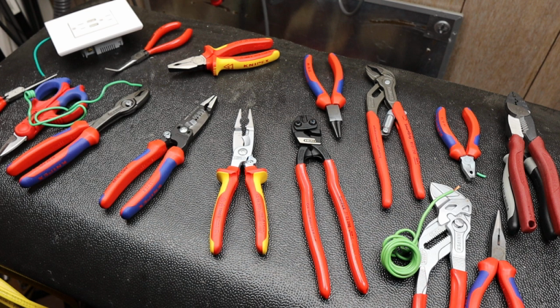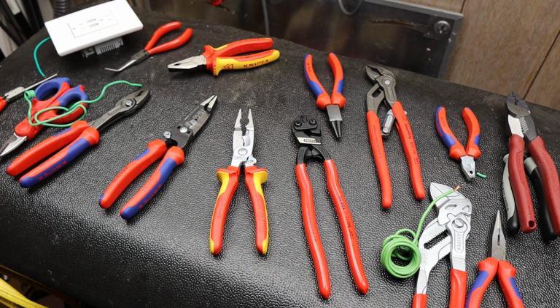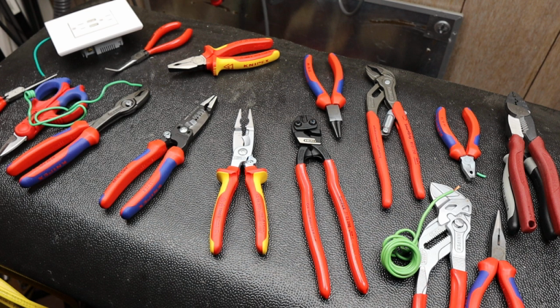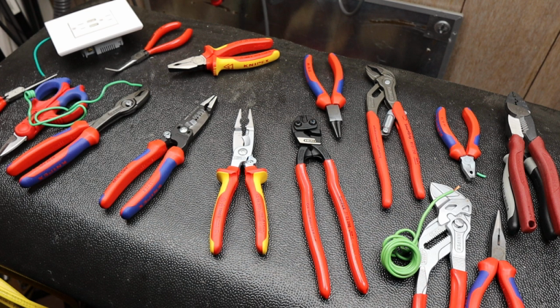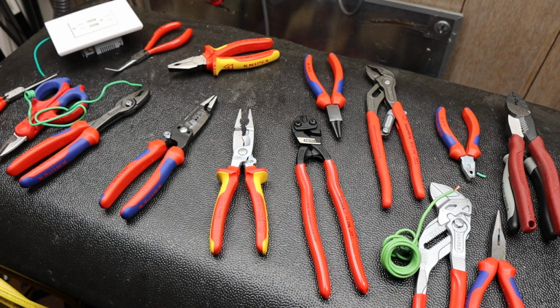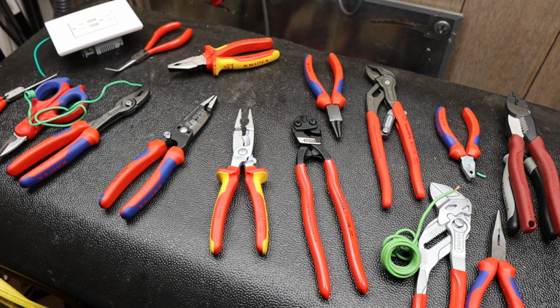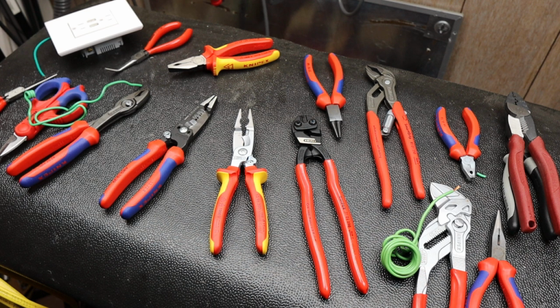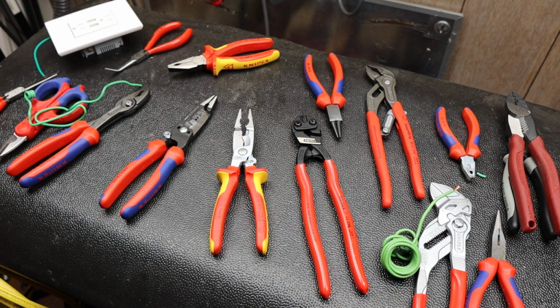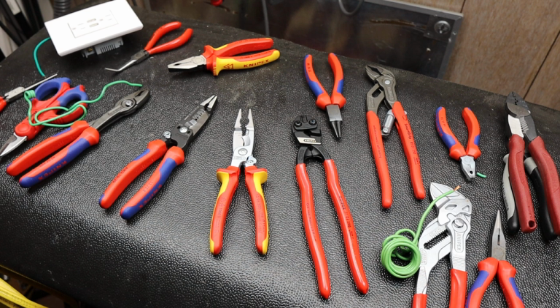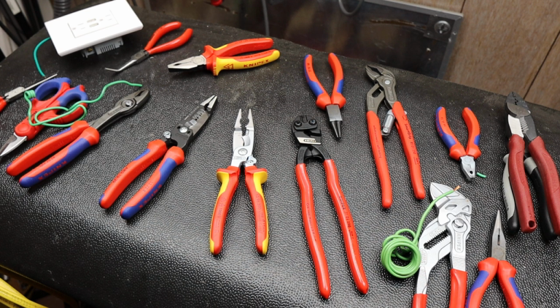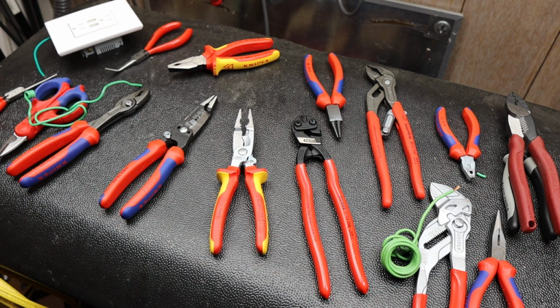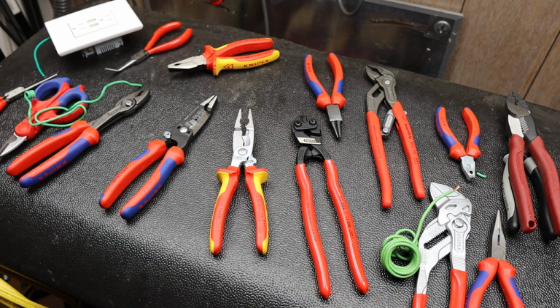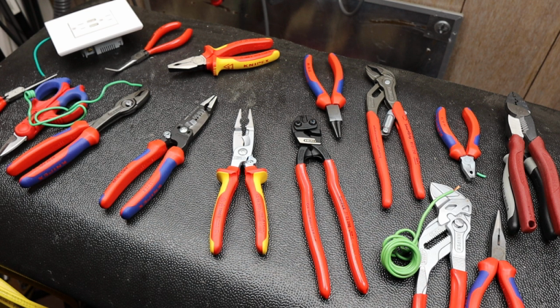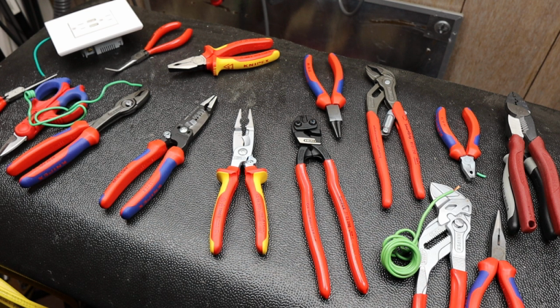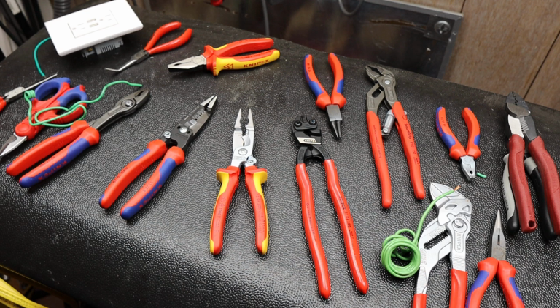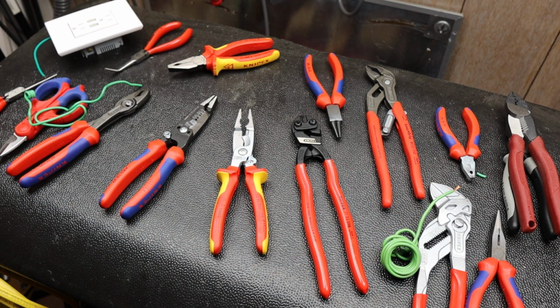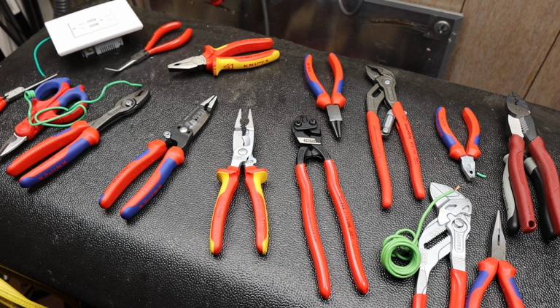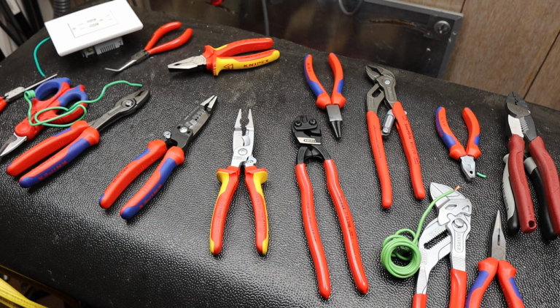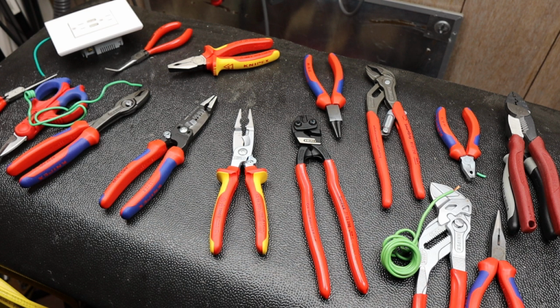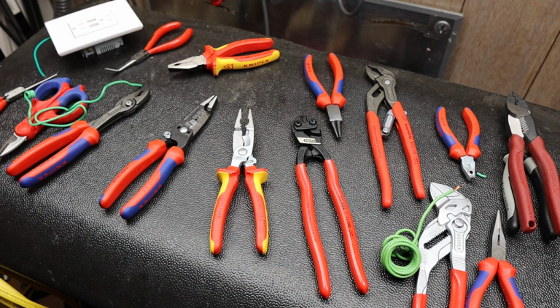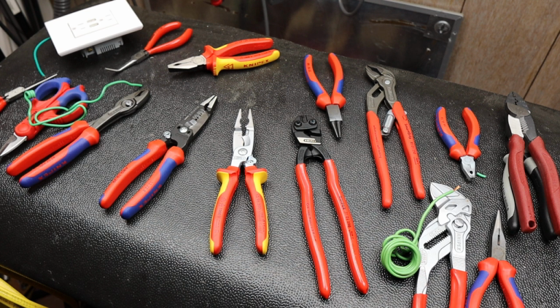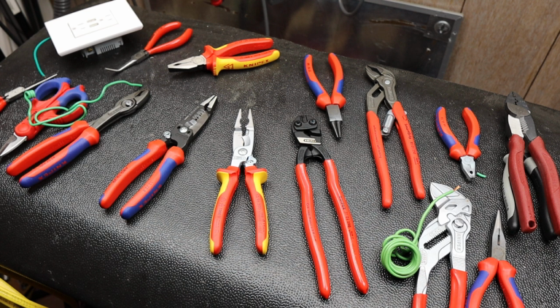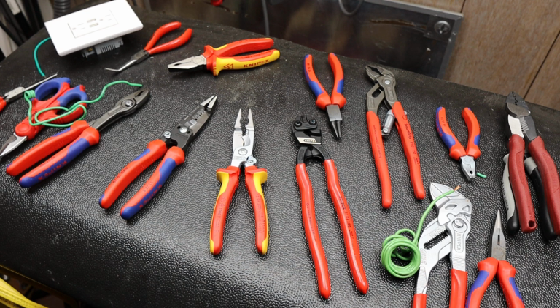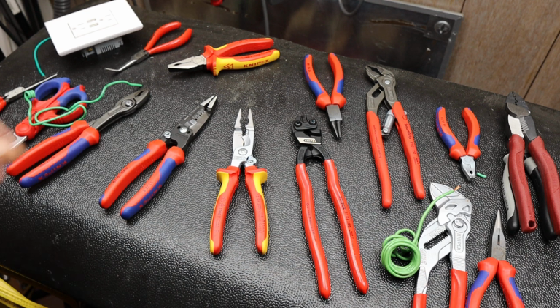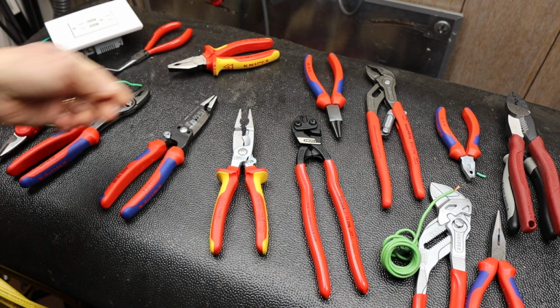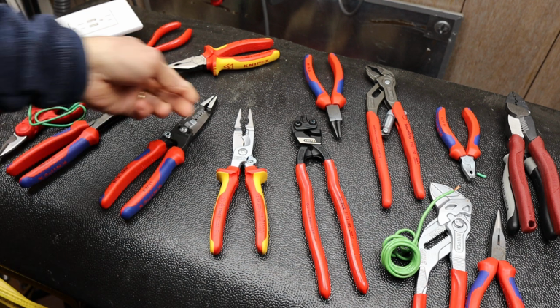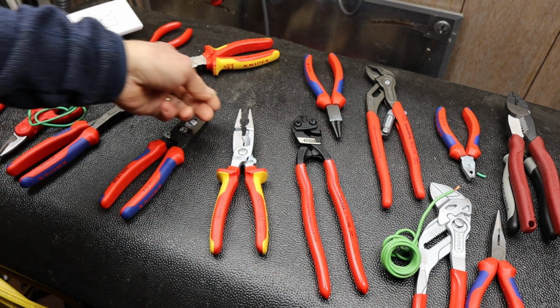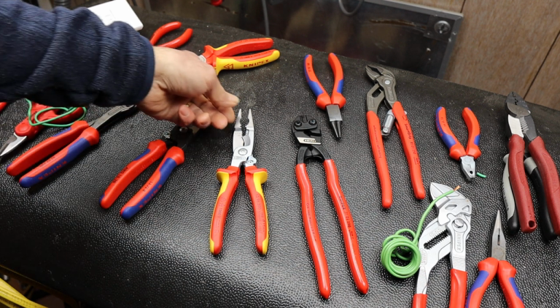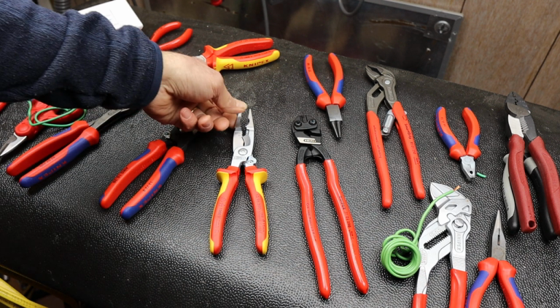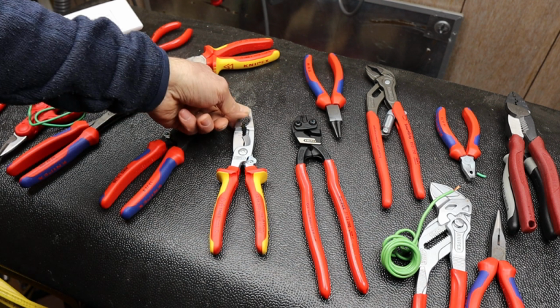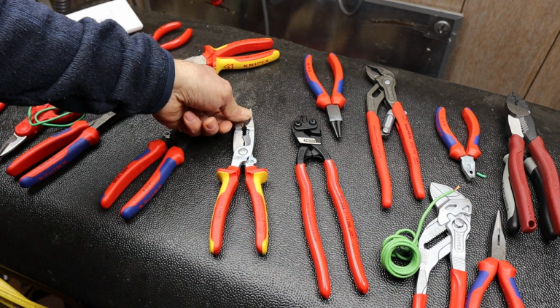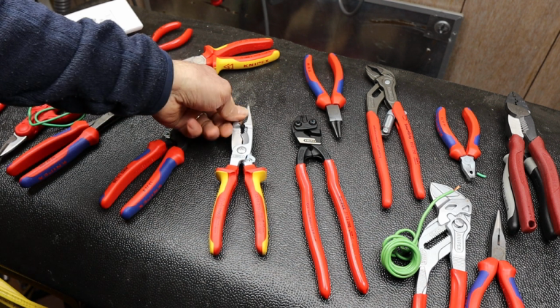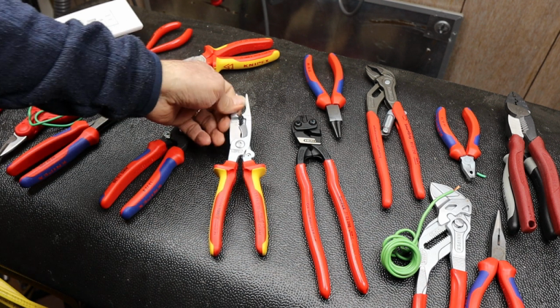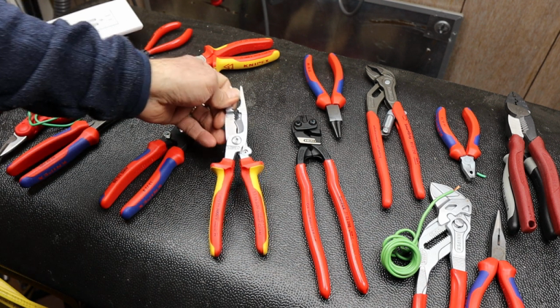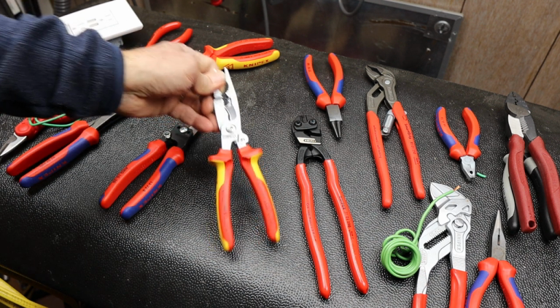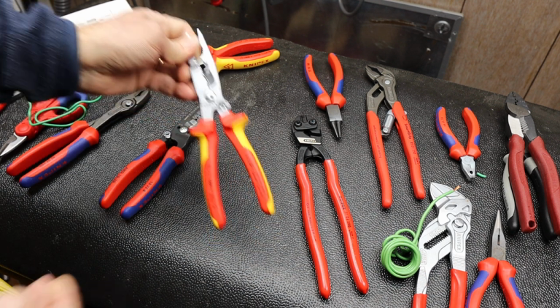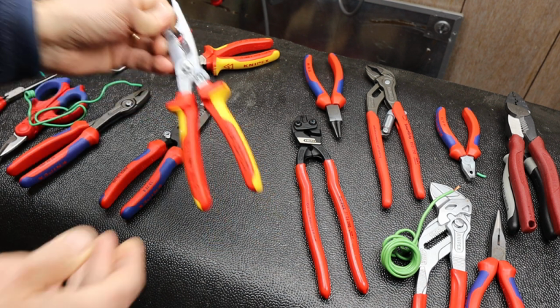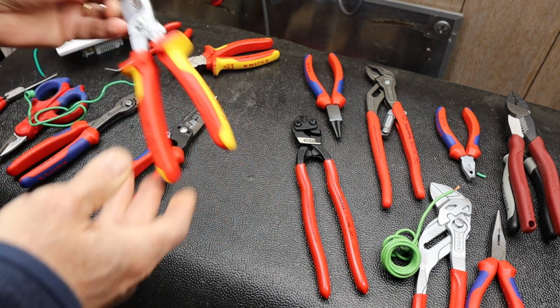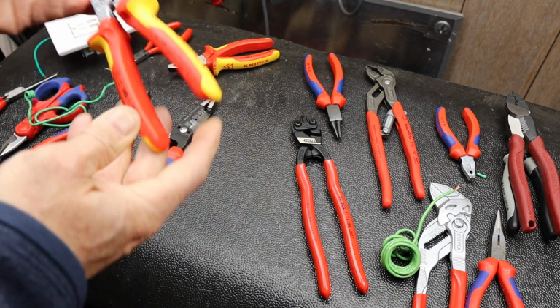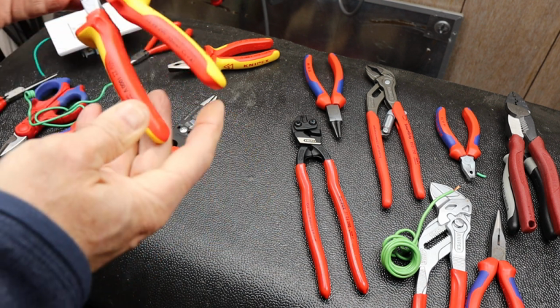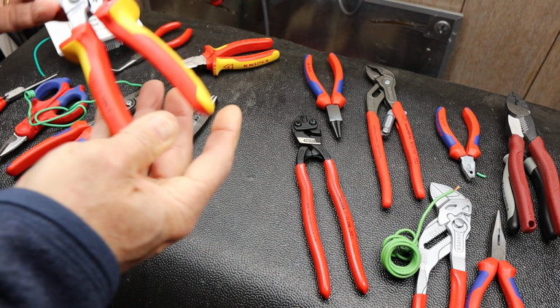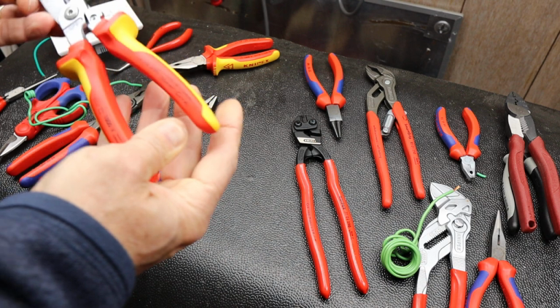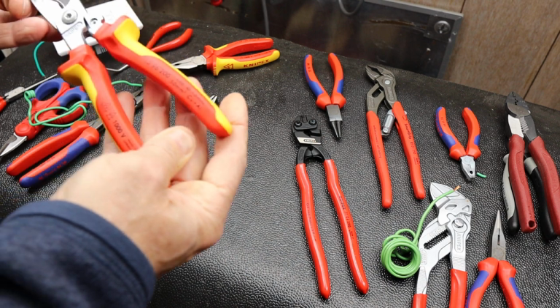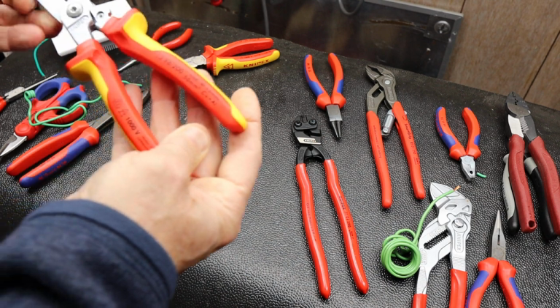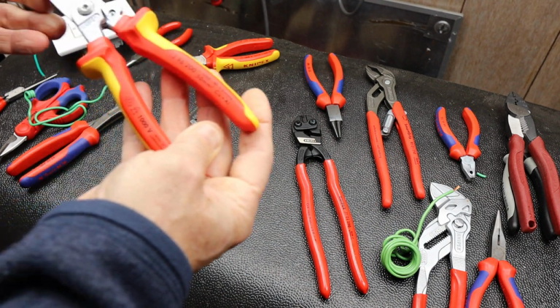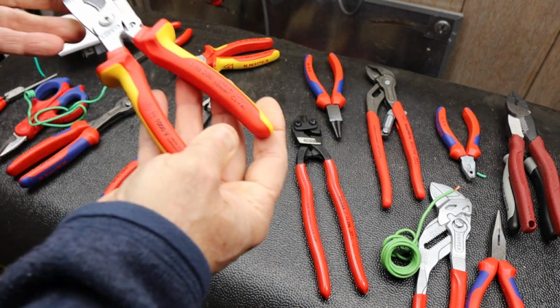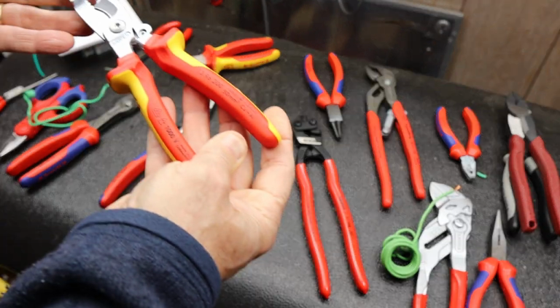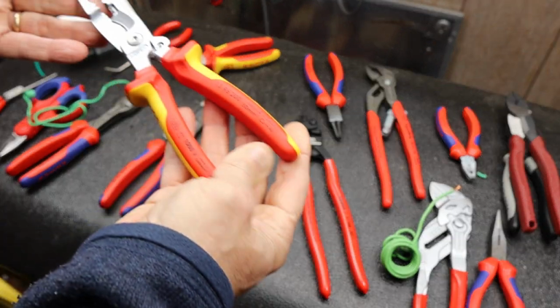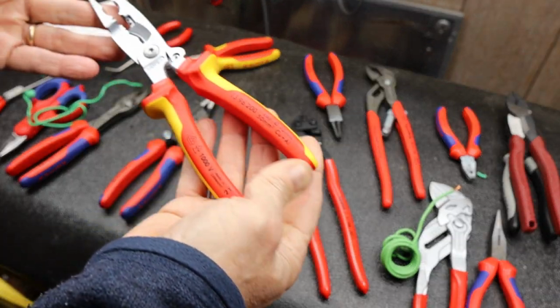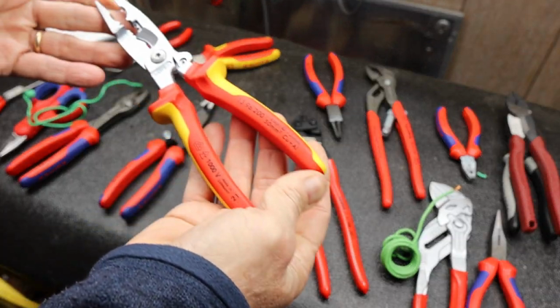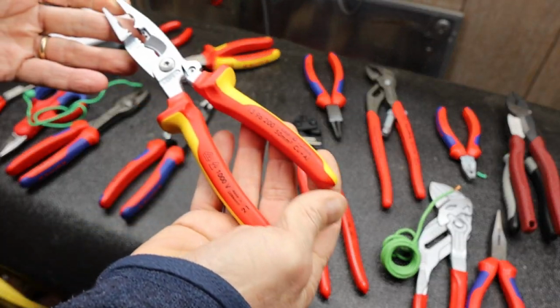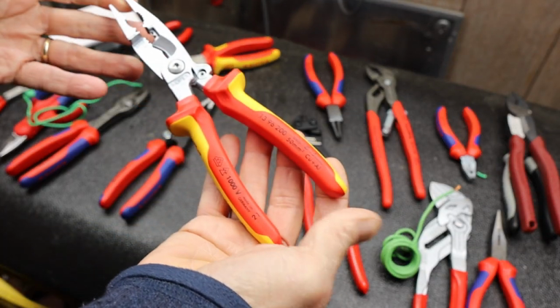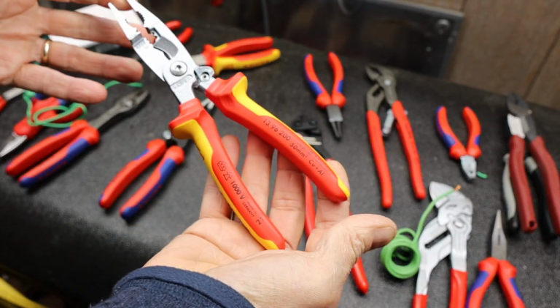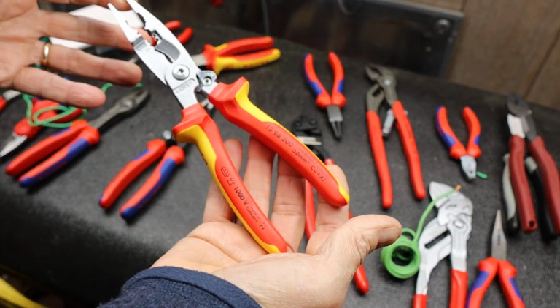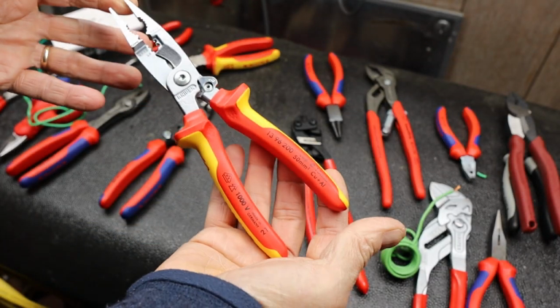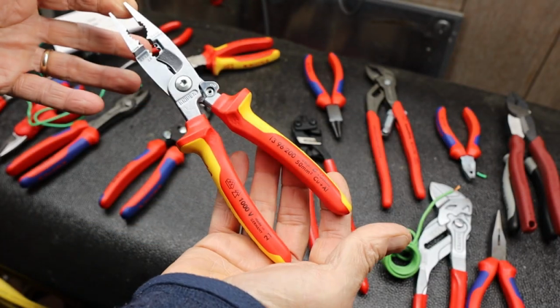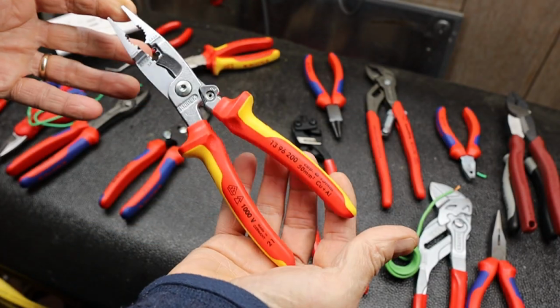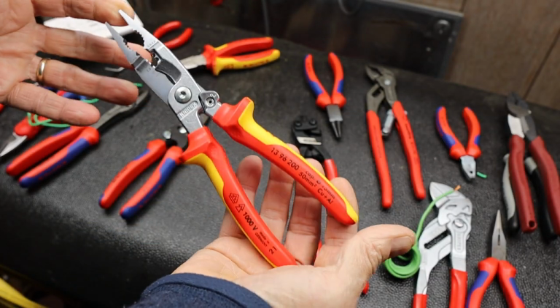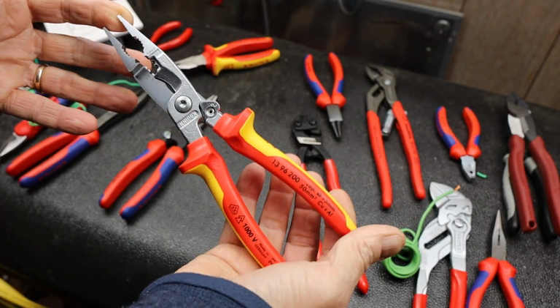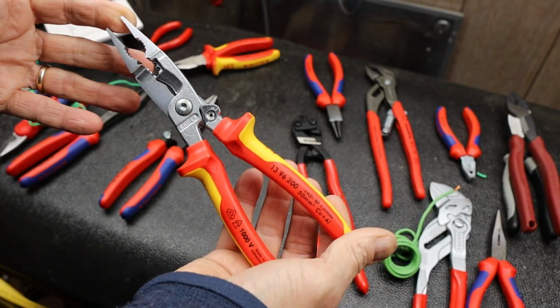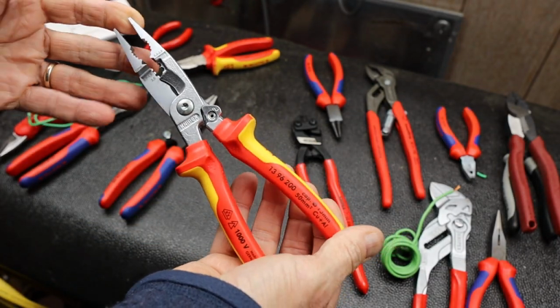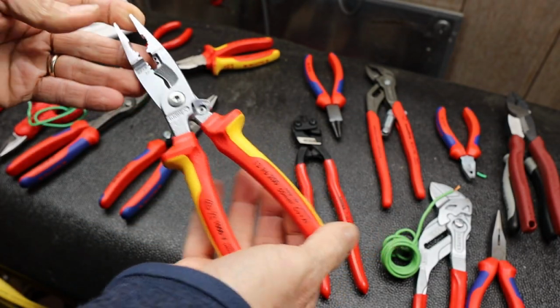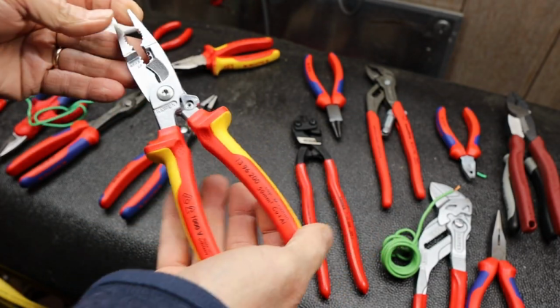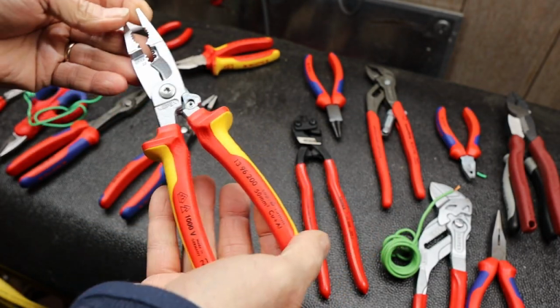Howdy folks, Doc here with Last Best Tool. Today let's take a closer look at these KnipX 1396-200s.